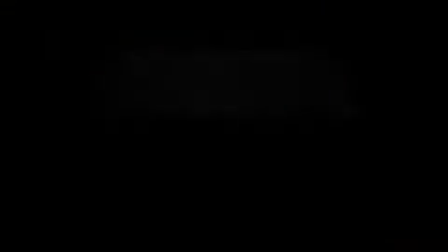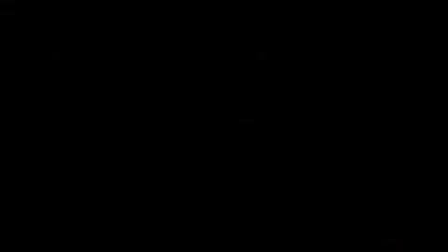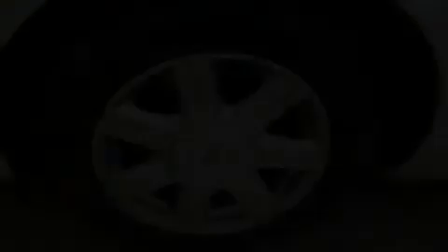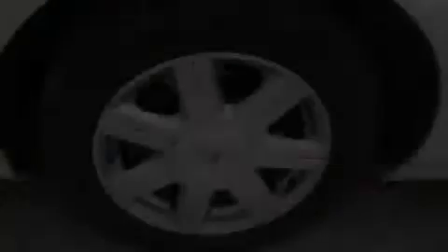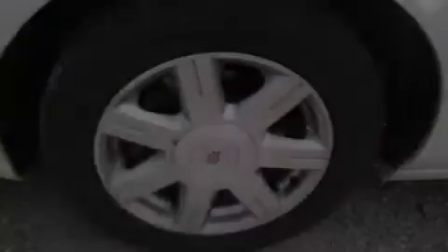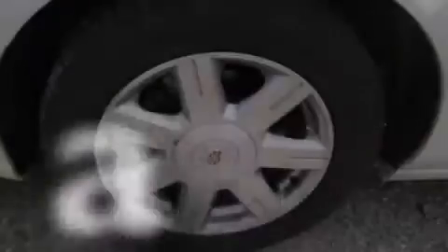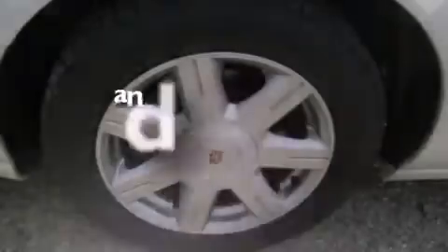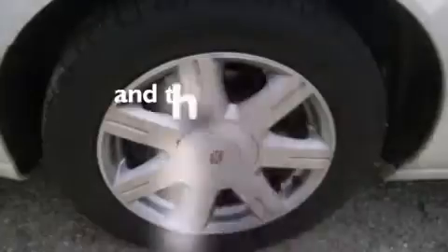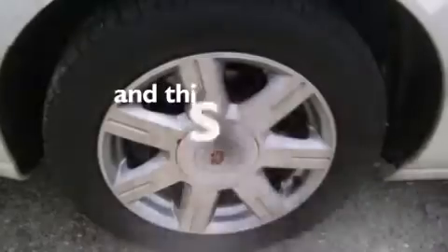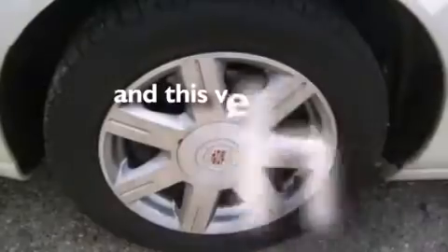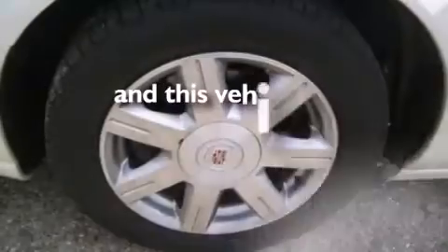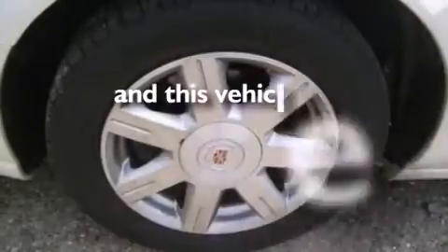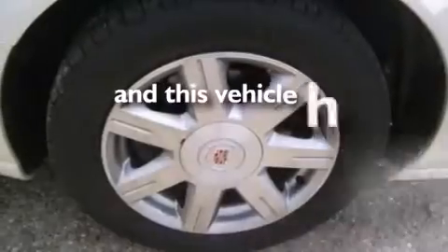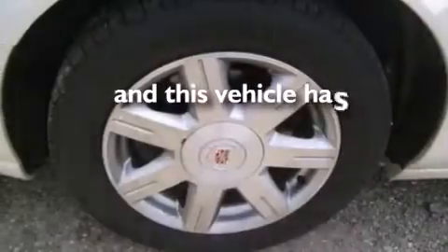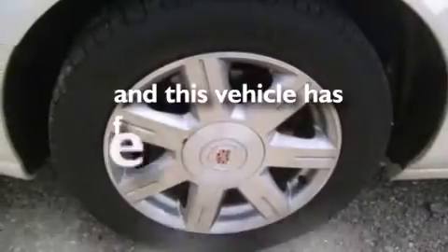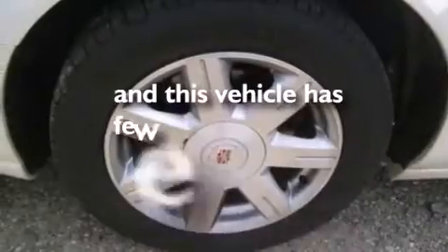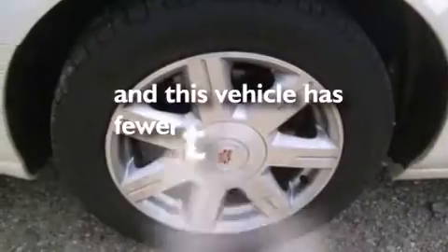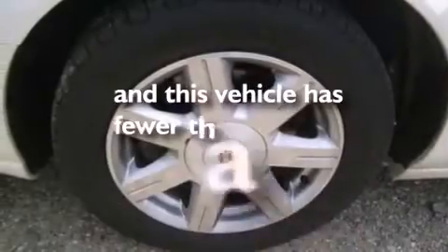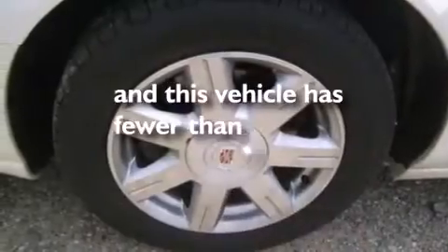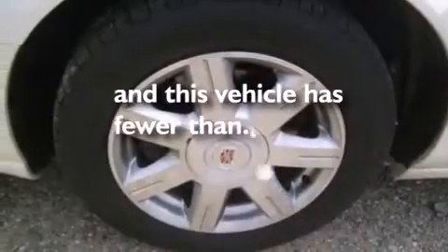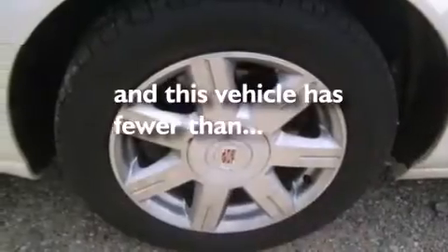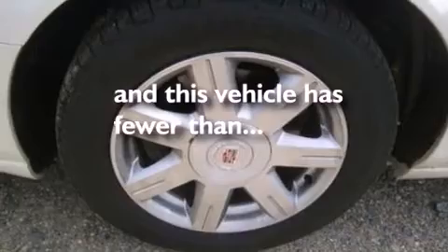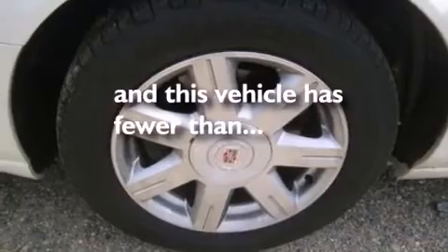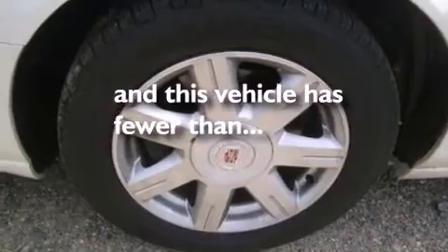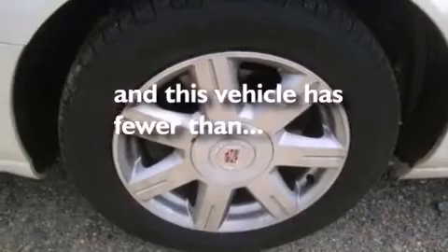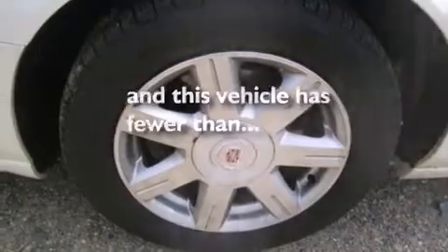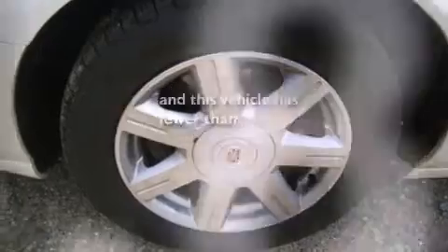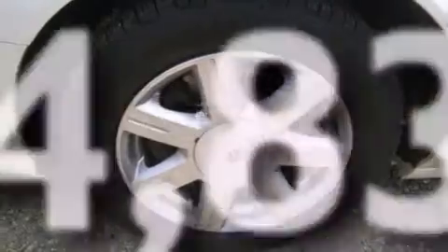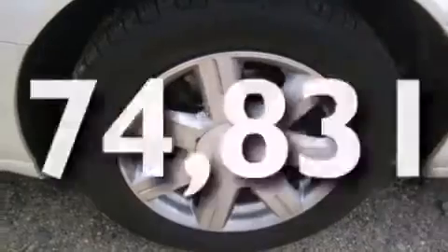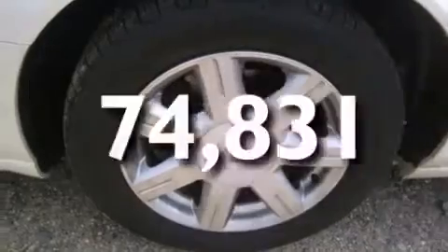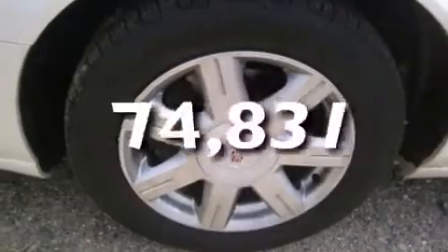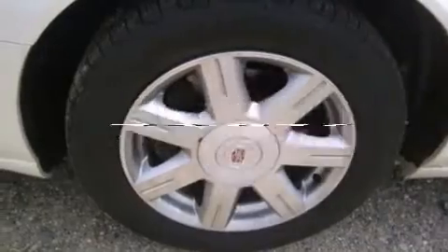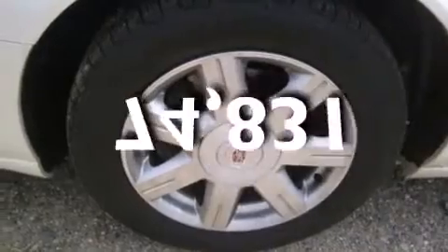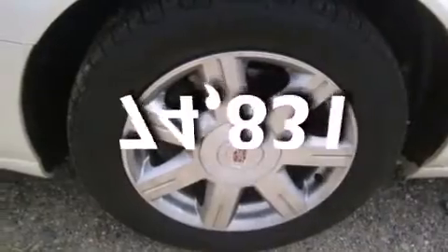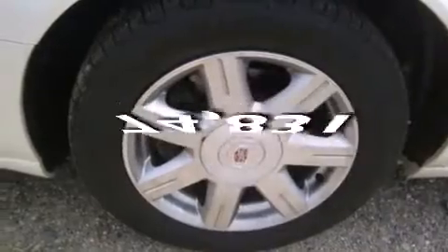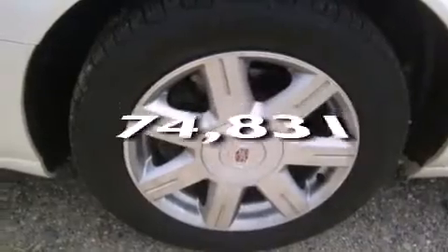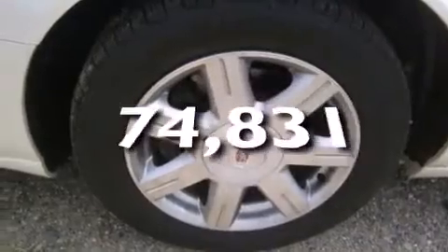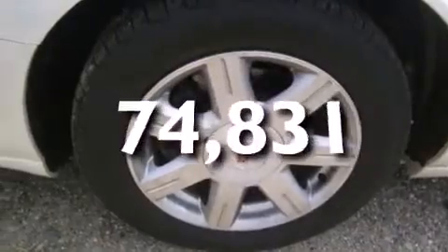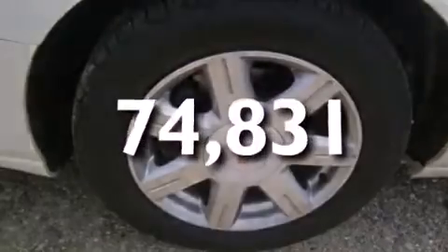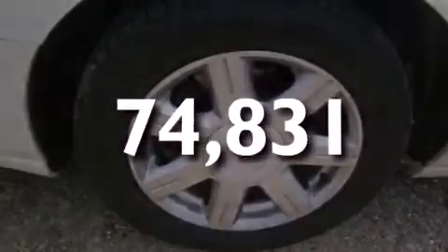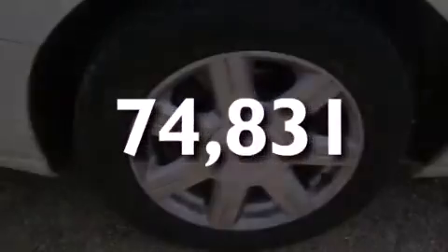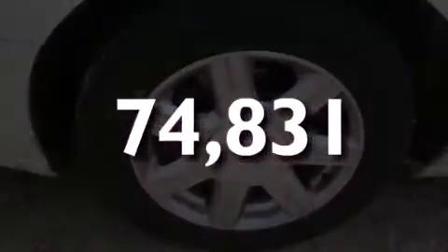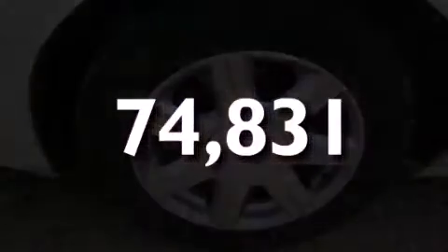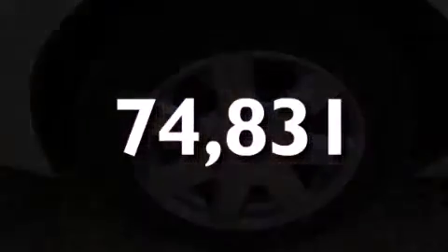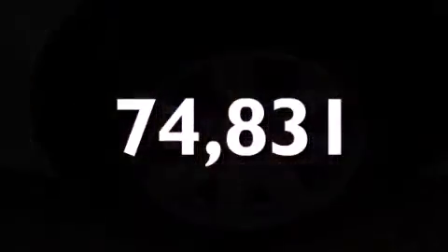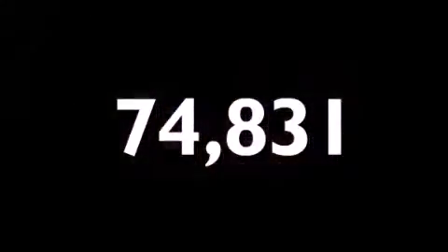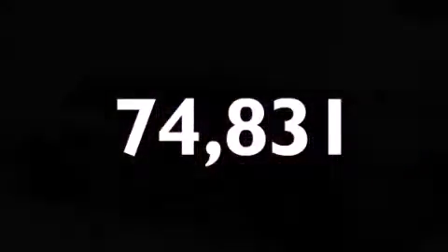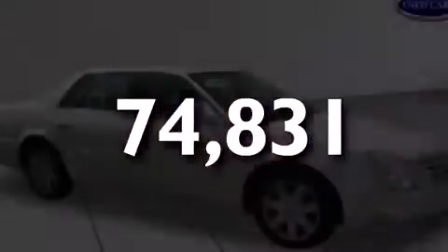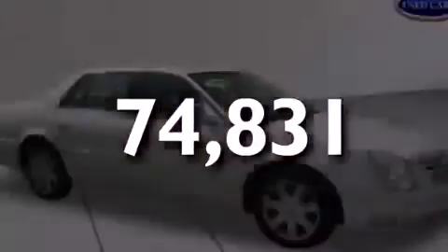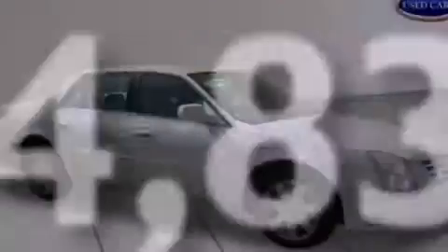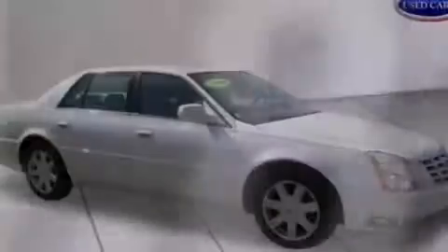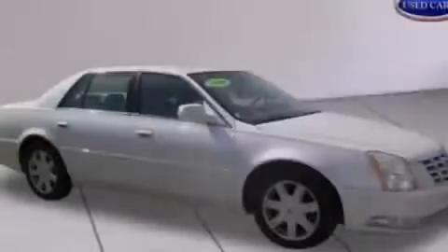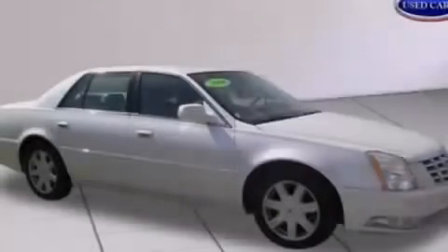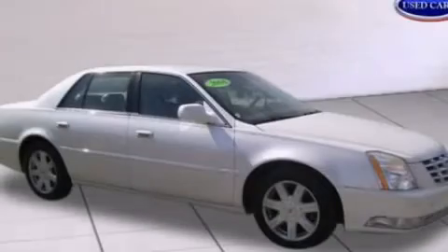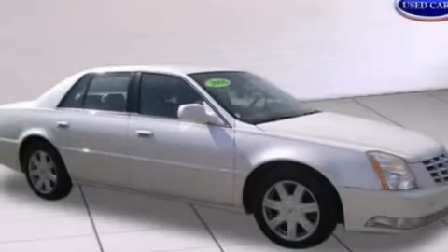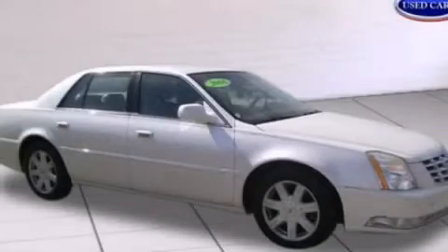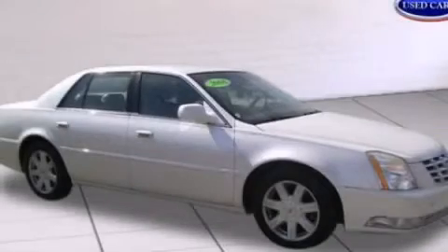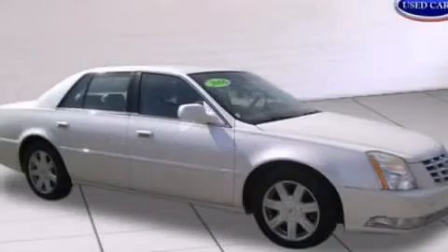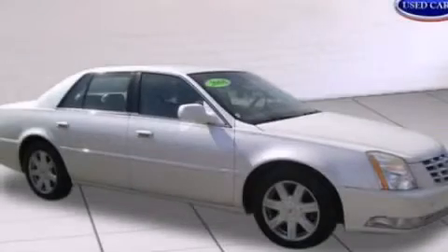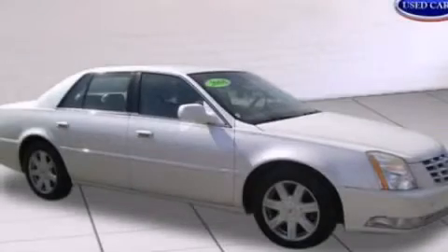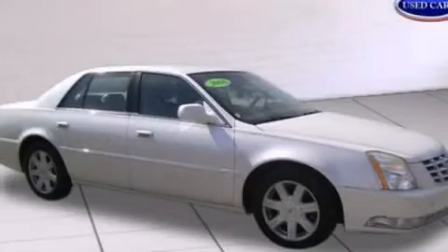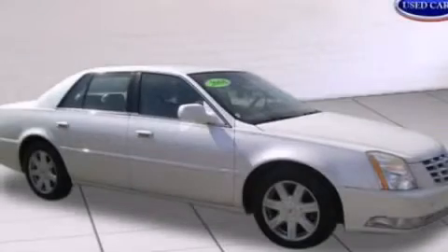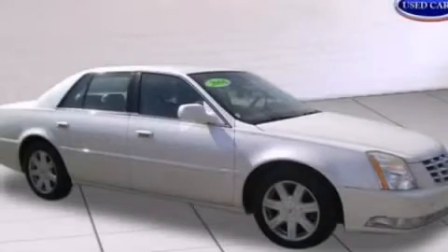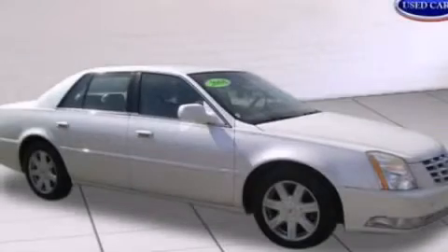This vehicle has fewer than 75,000 miles on the odometer. Contact us today to arrange your test drive.